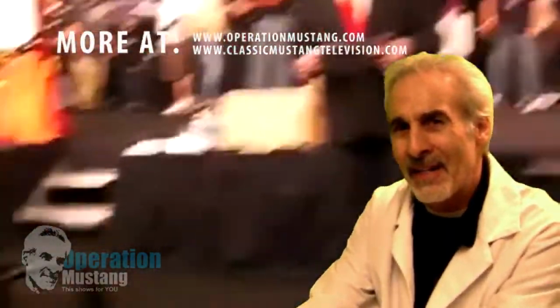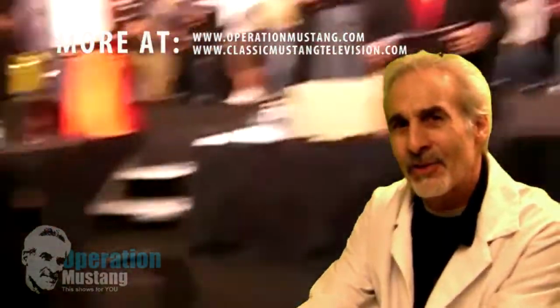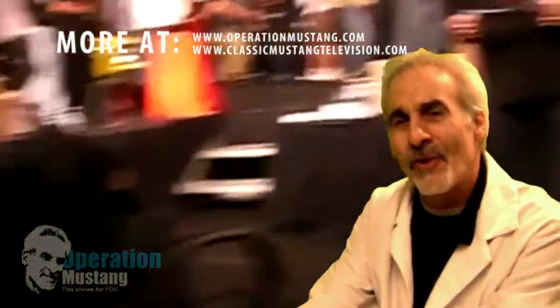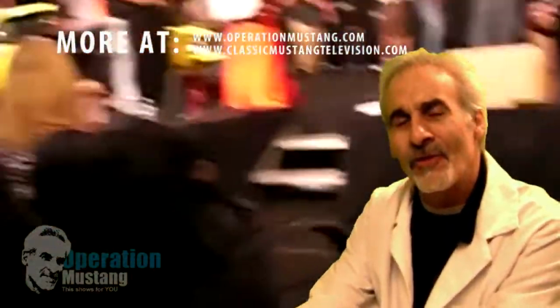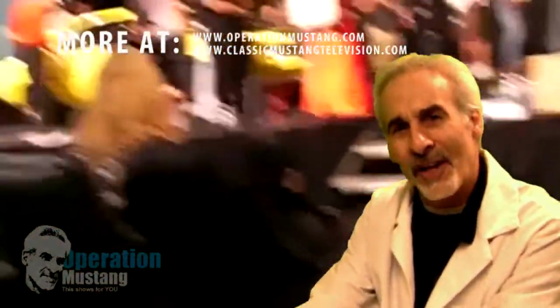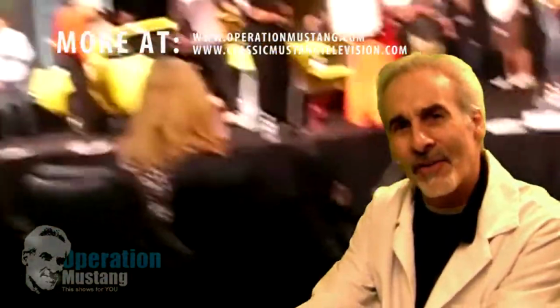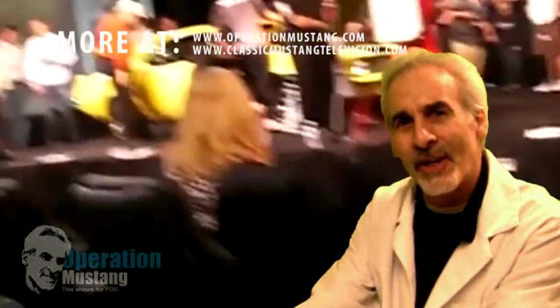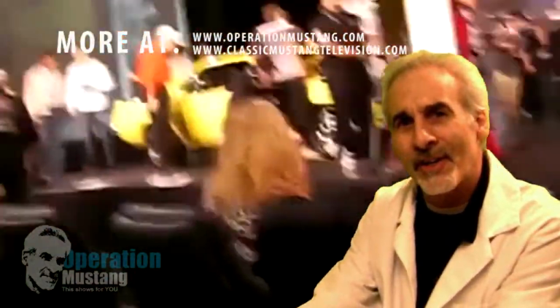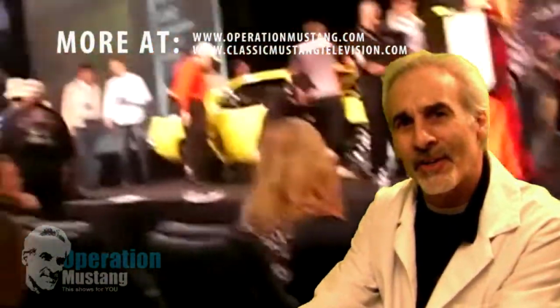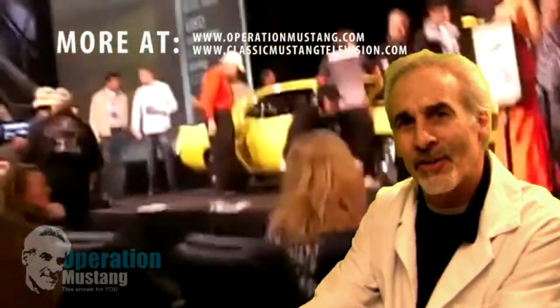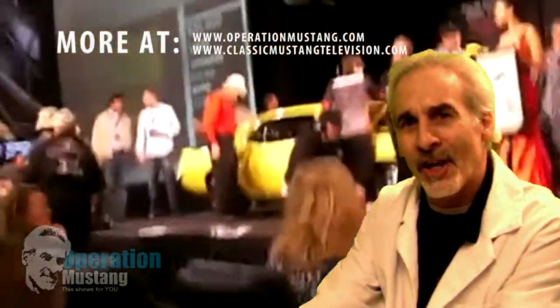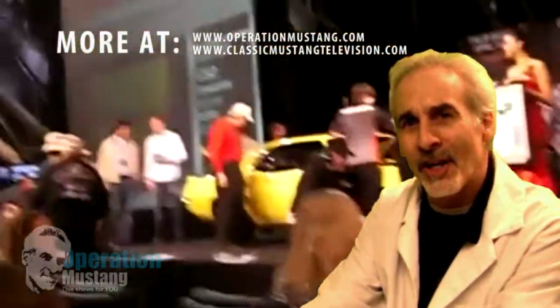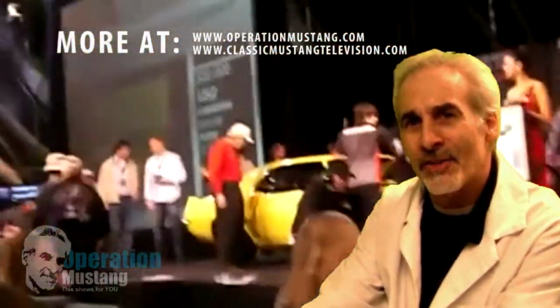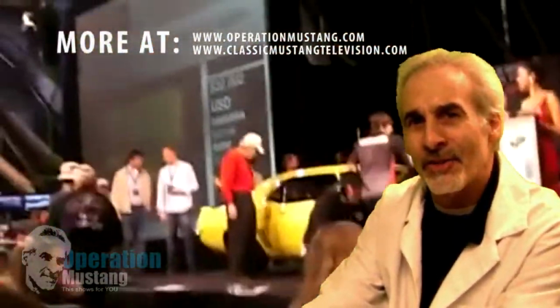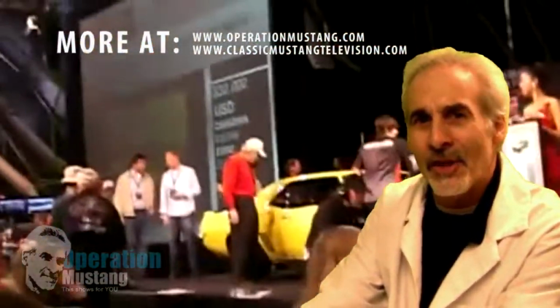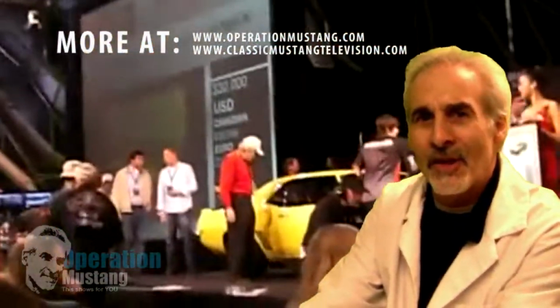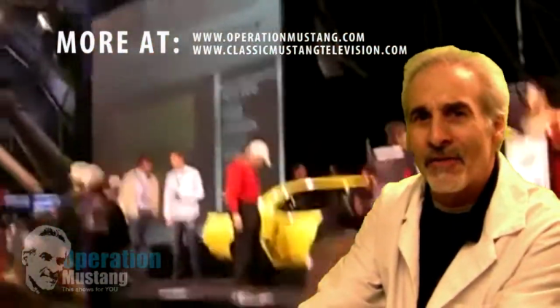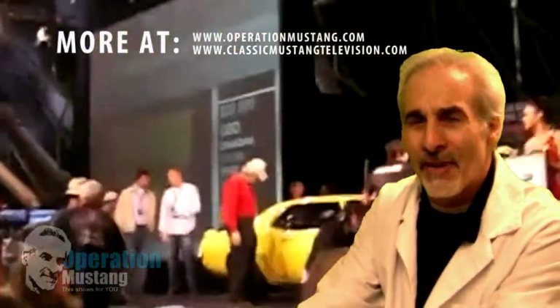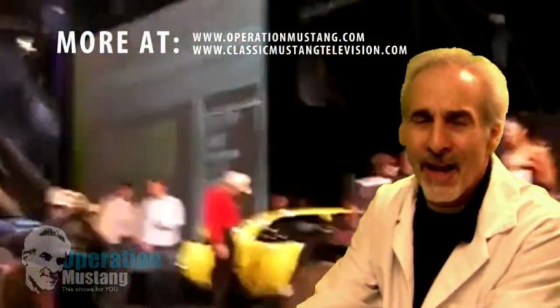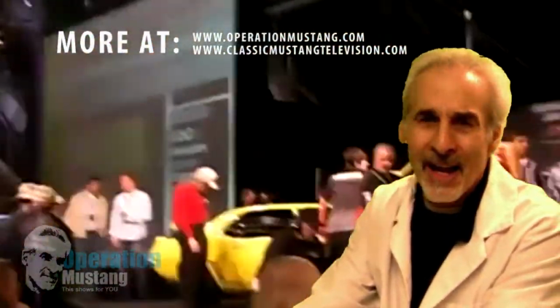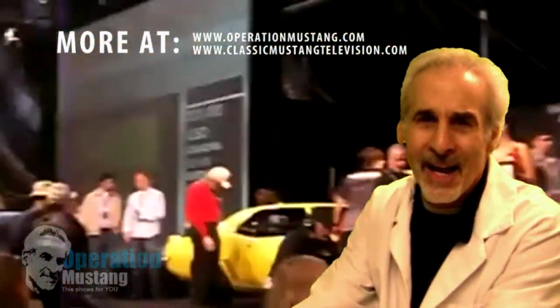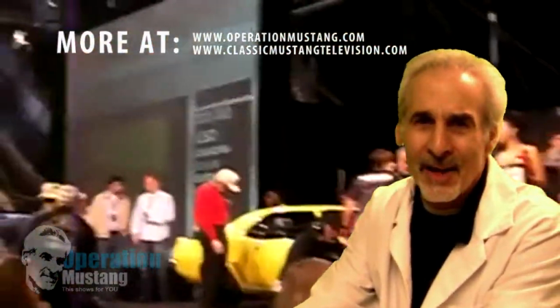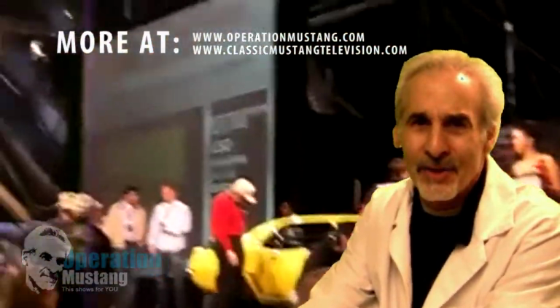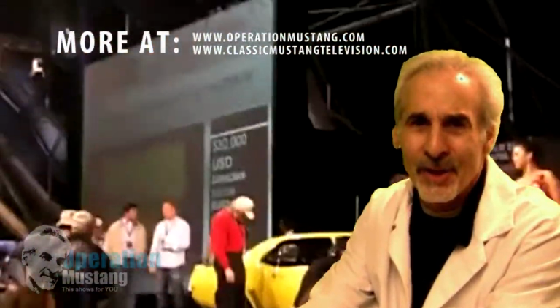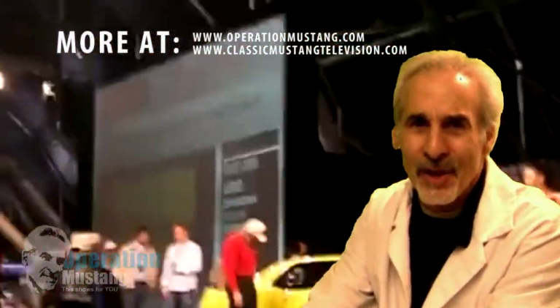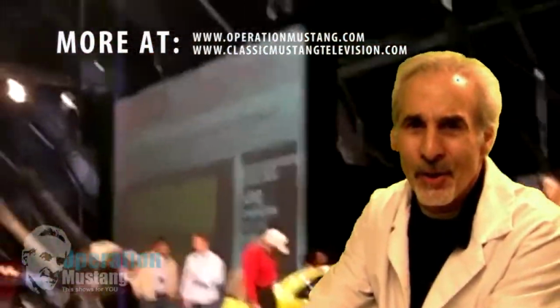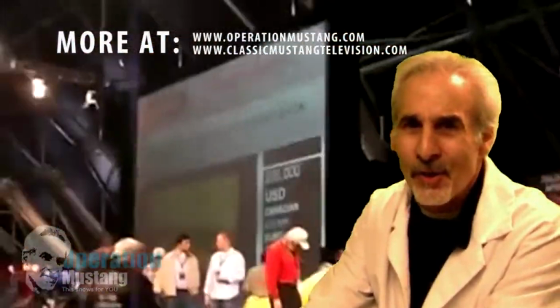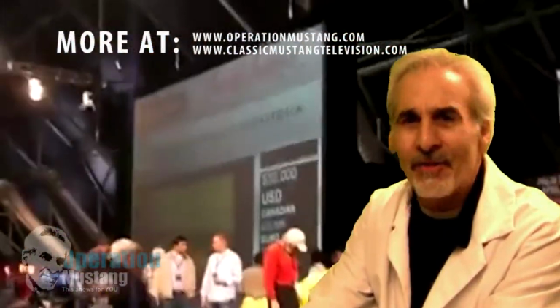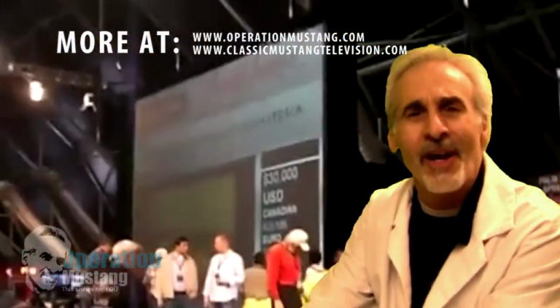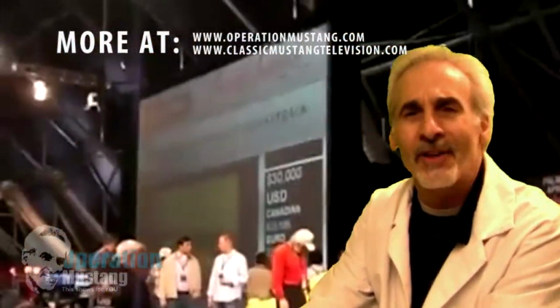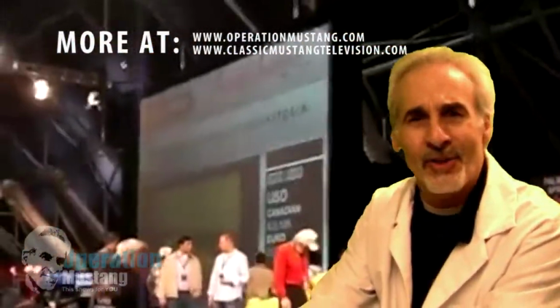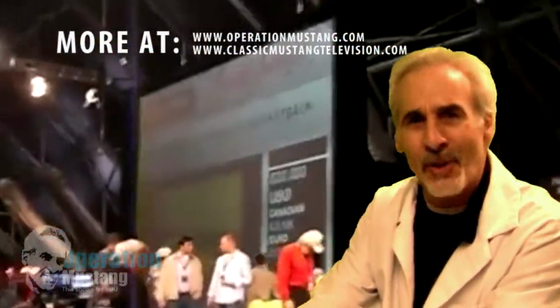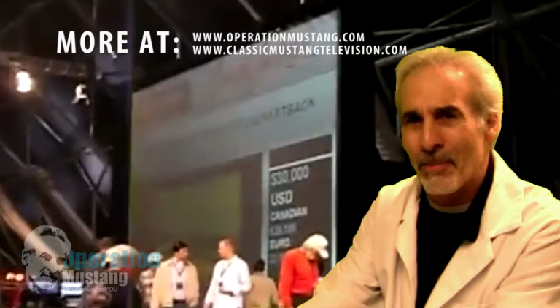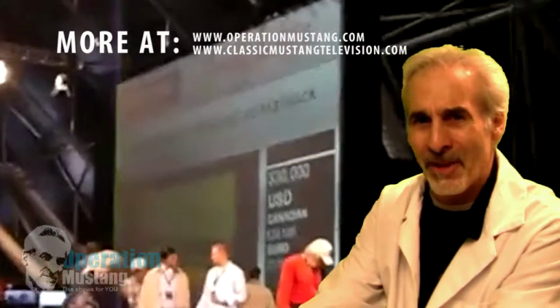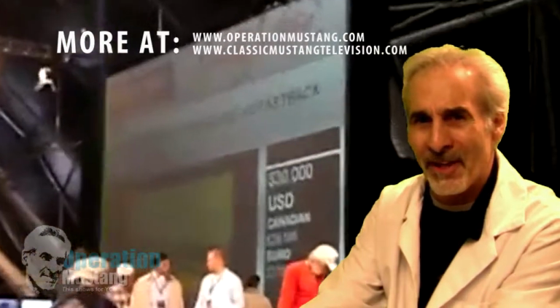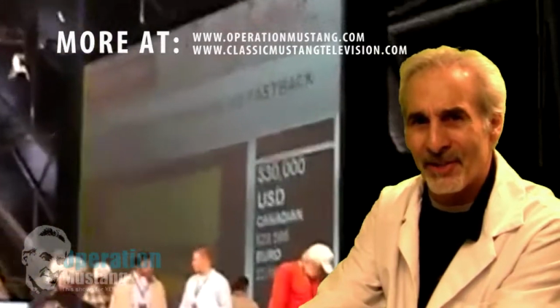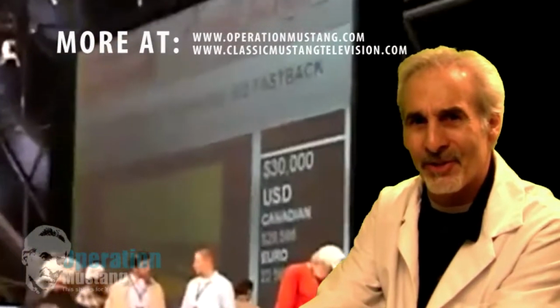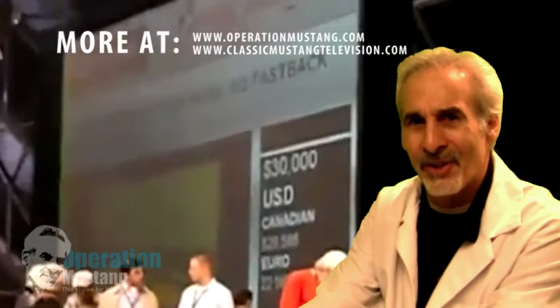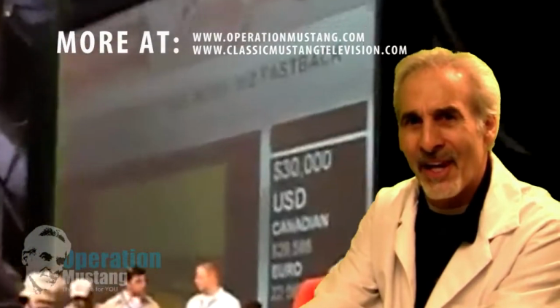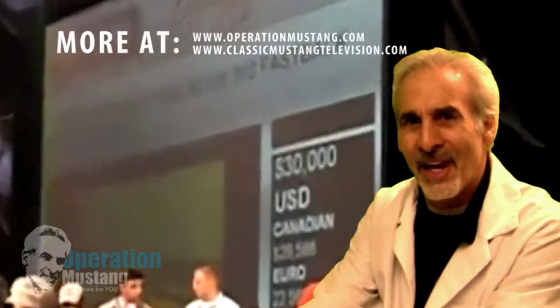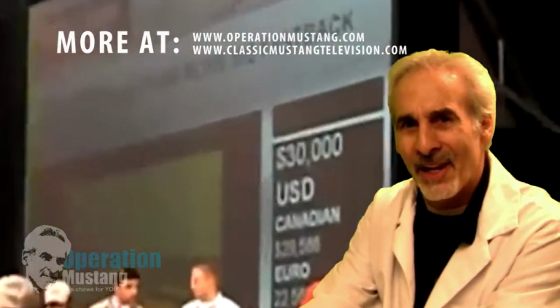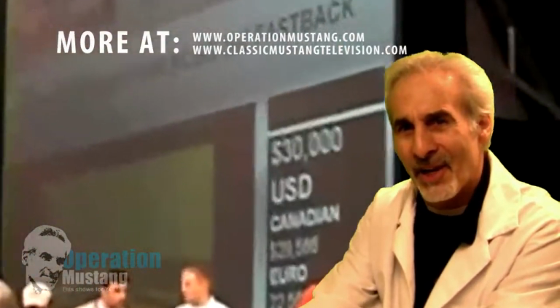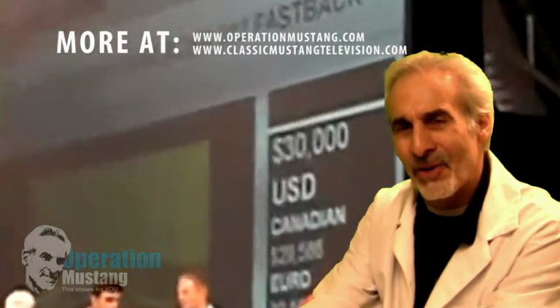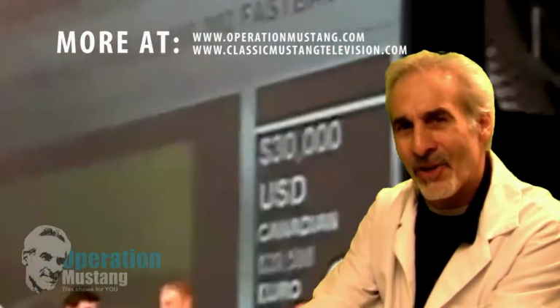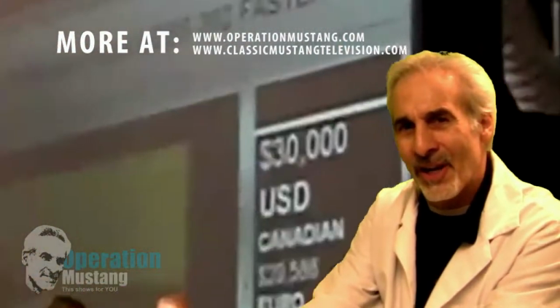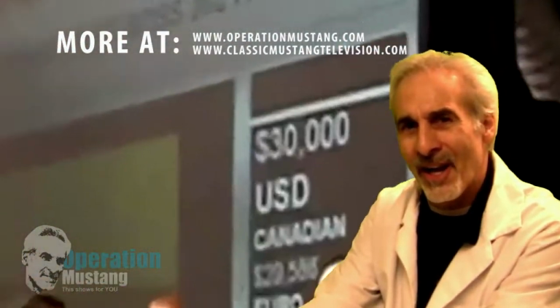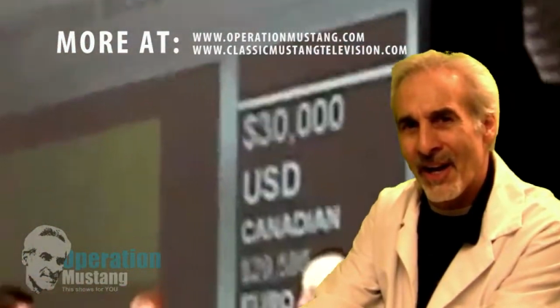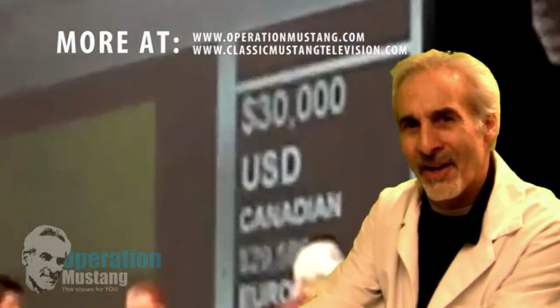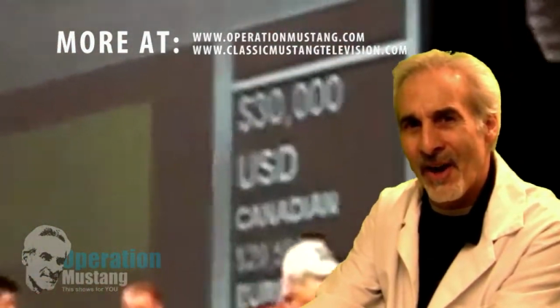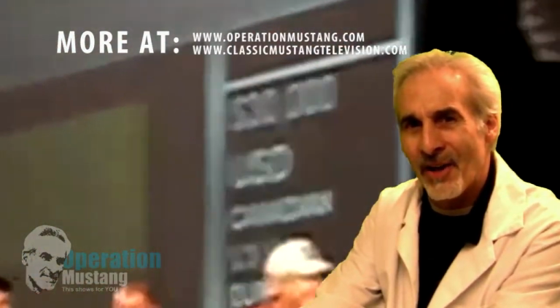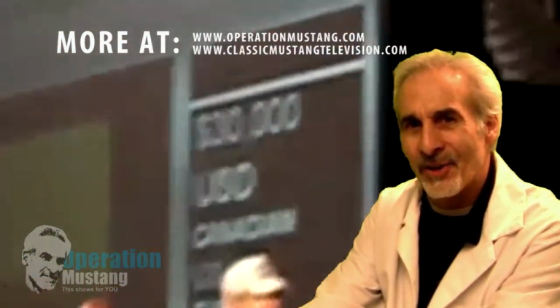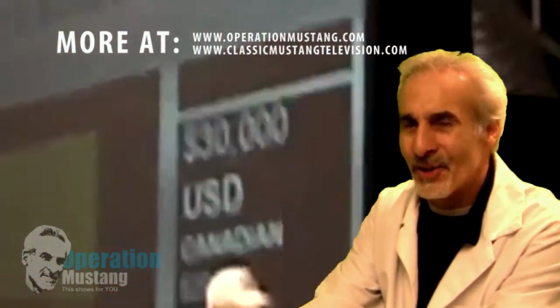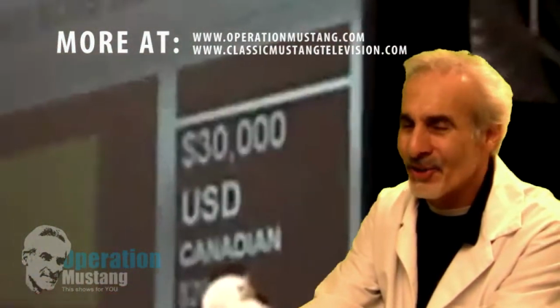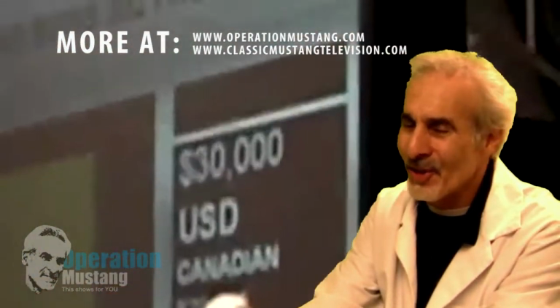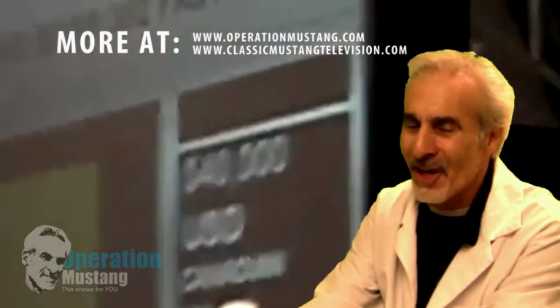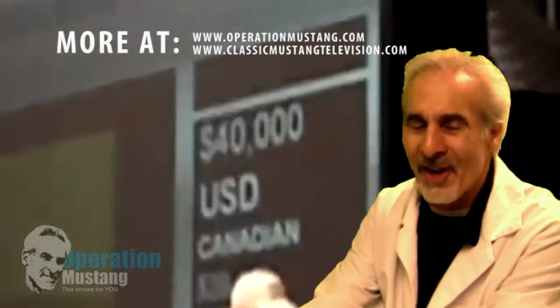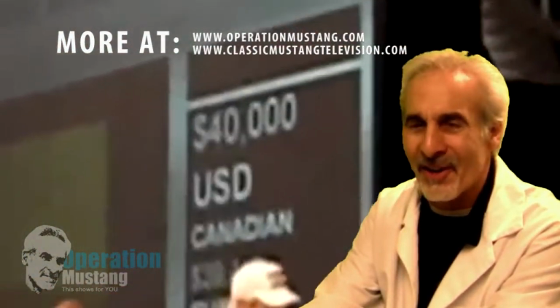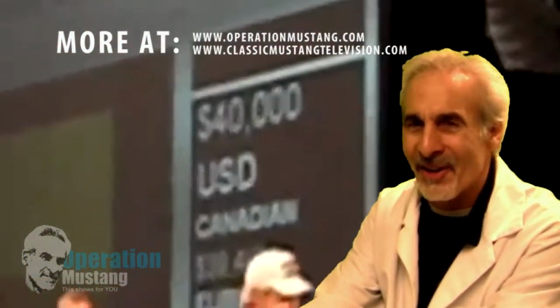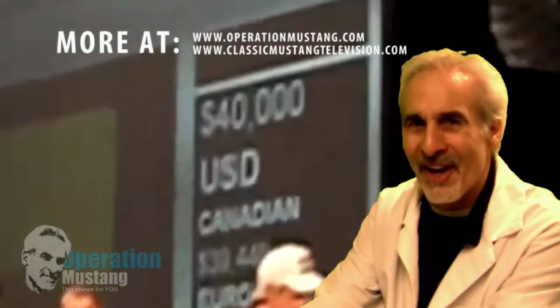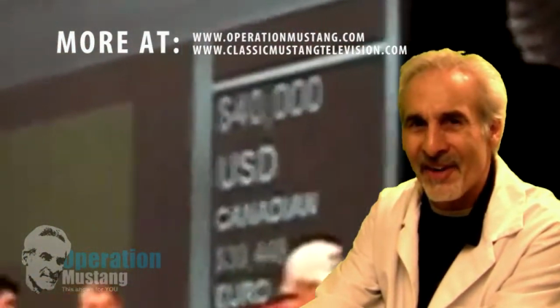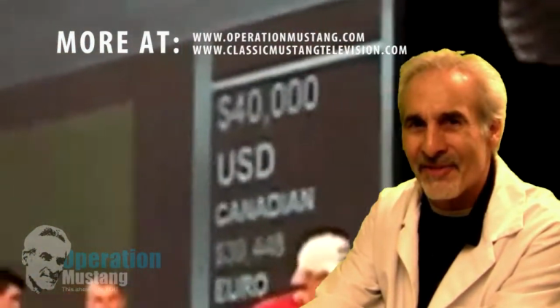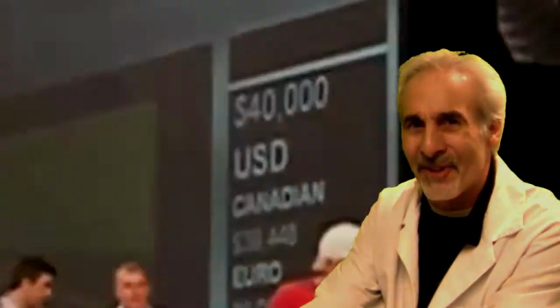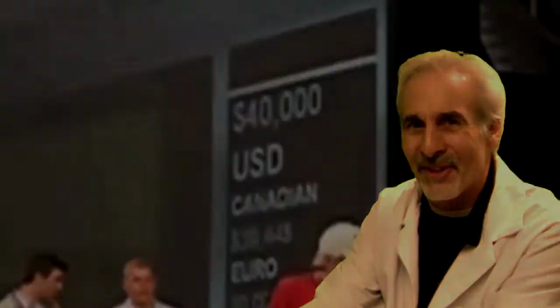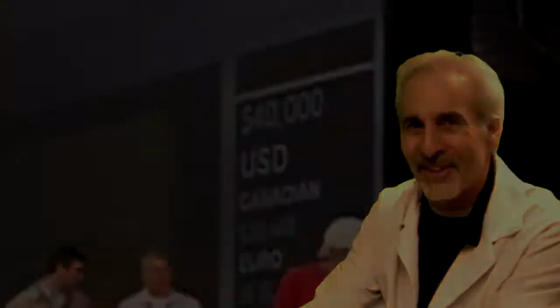So if you ever get a chance, fly out there or fly somewhere and go check out an auction, because they are a lot of fun.